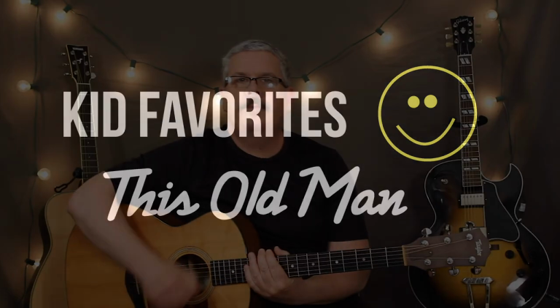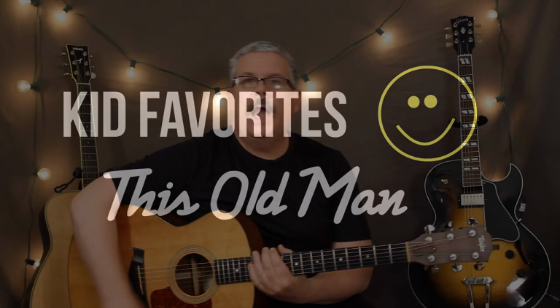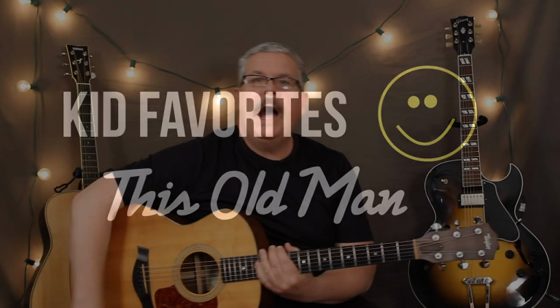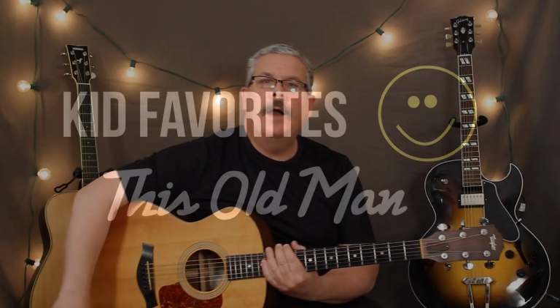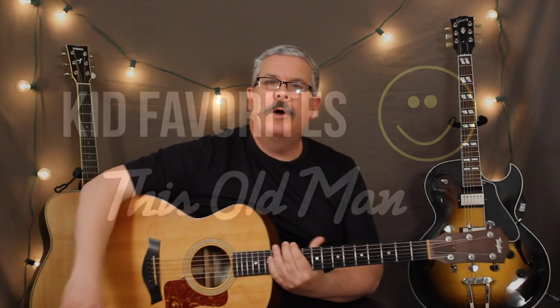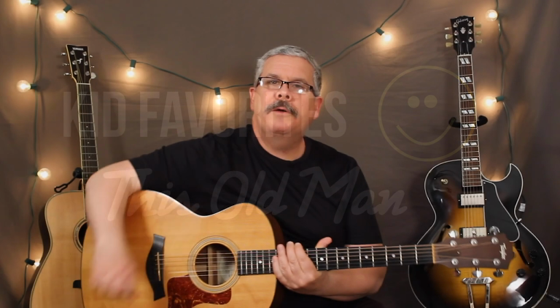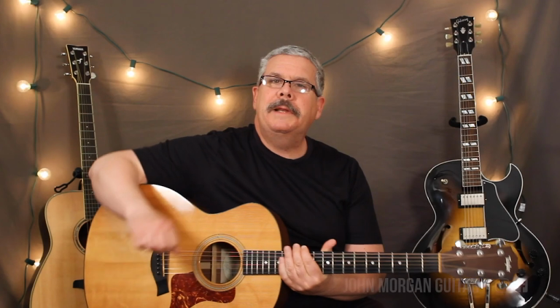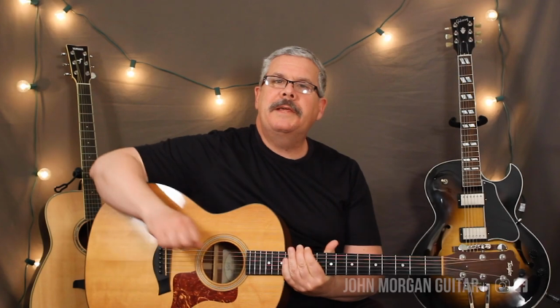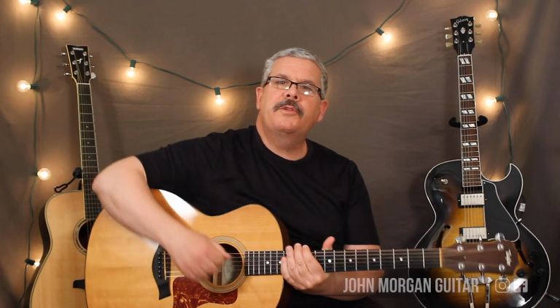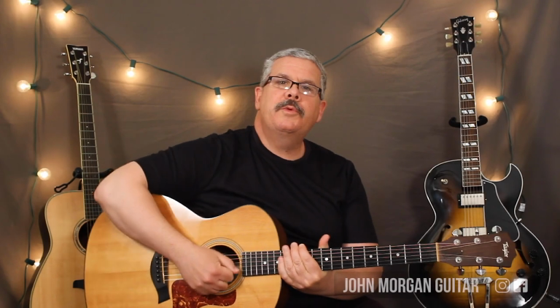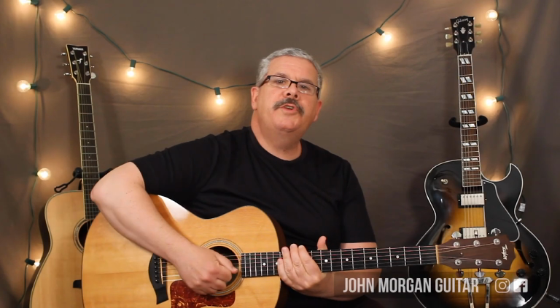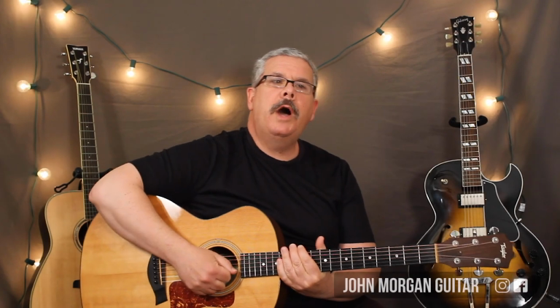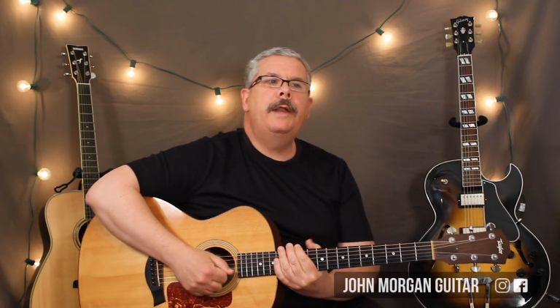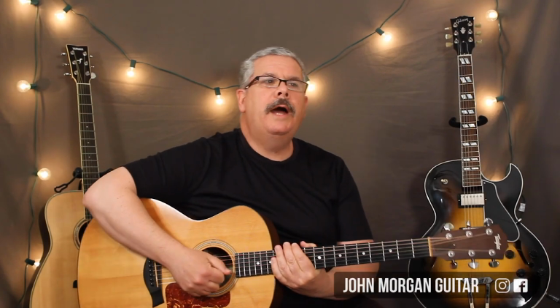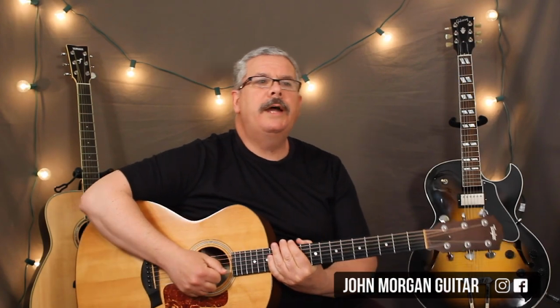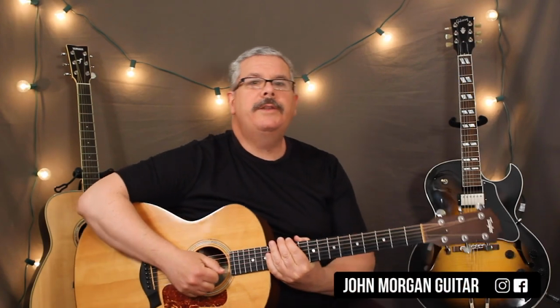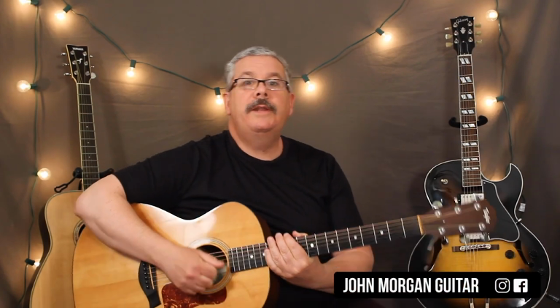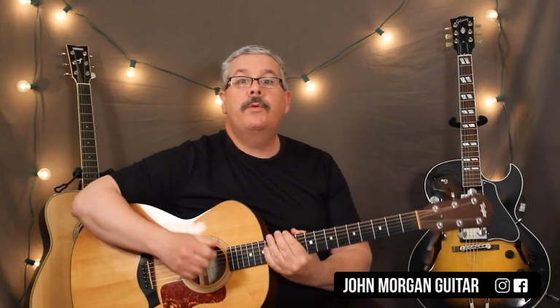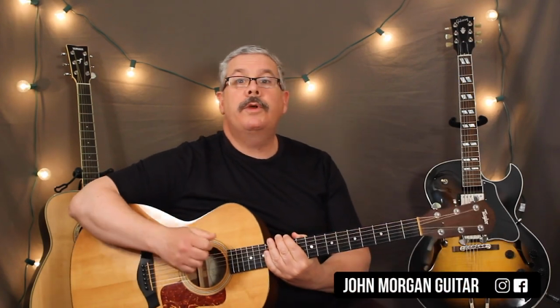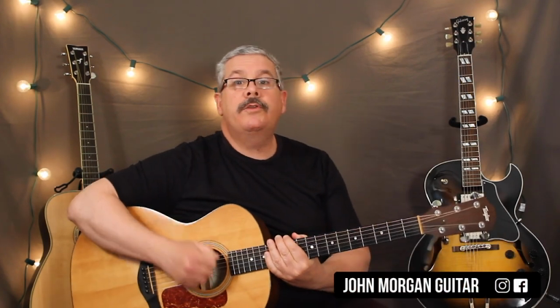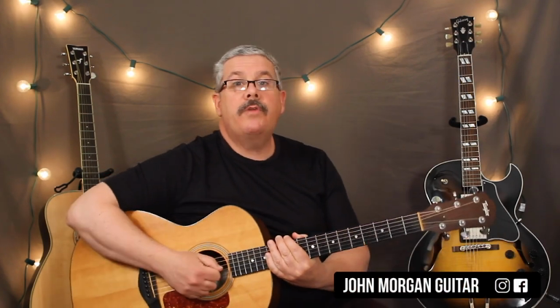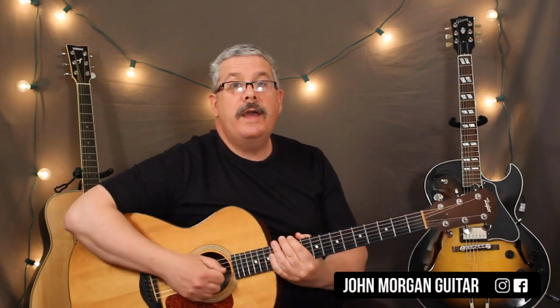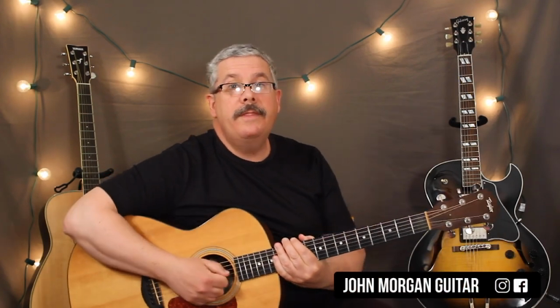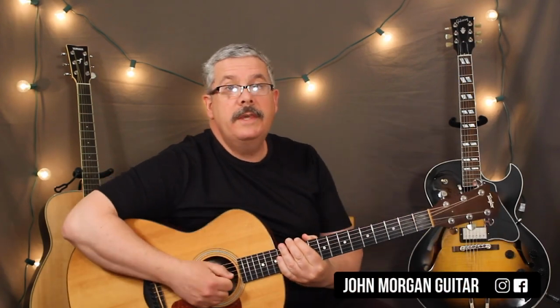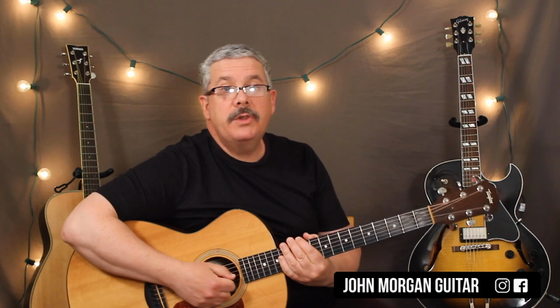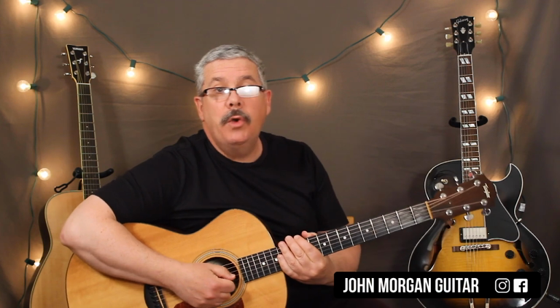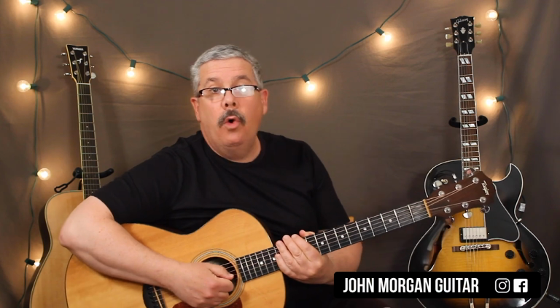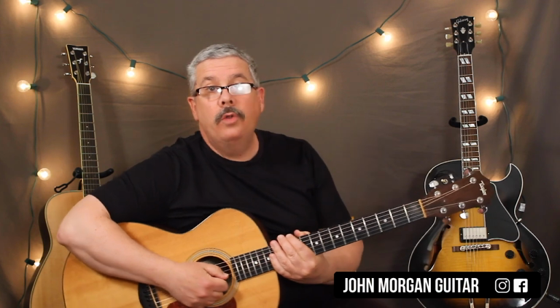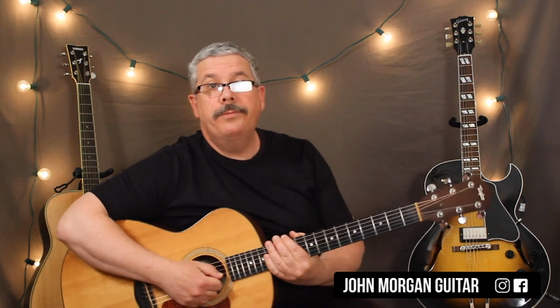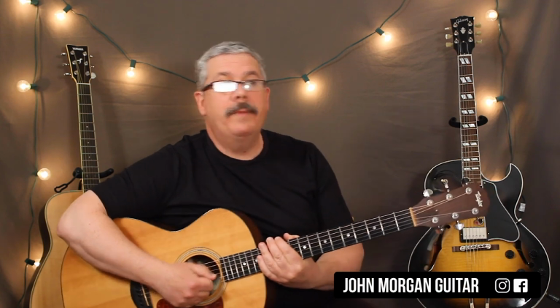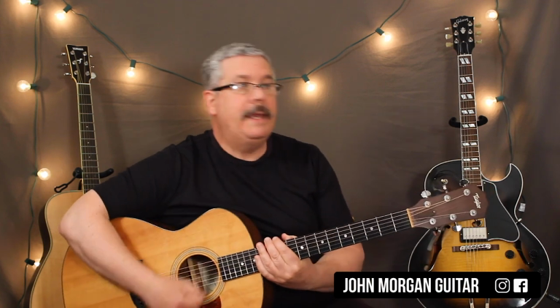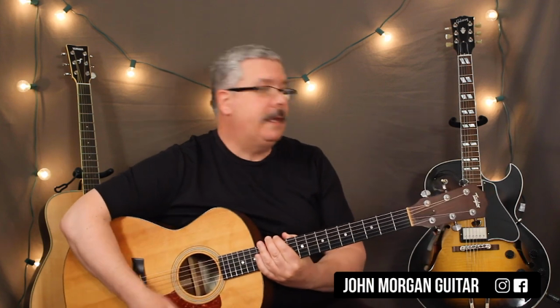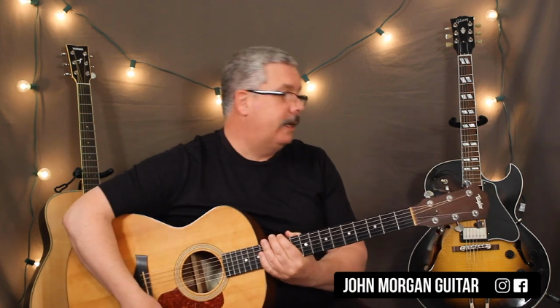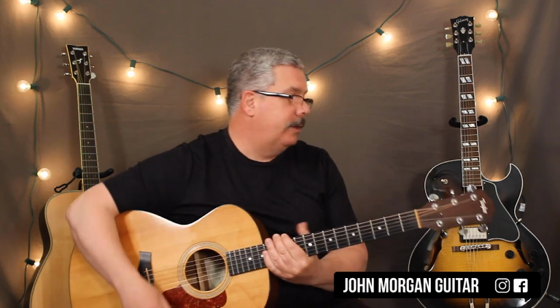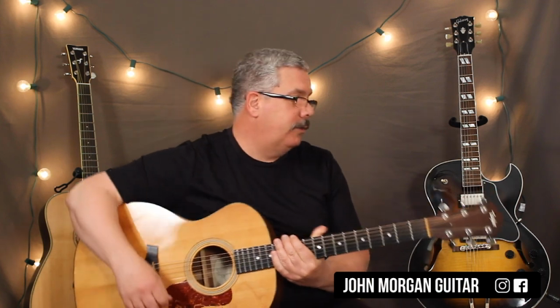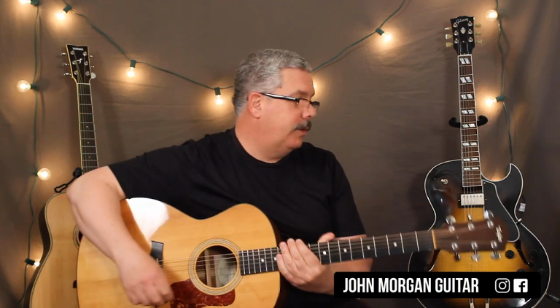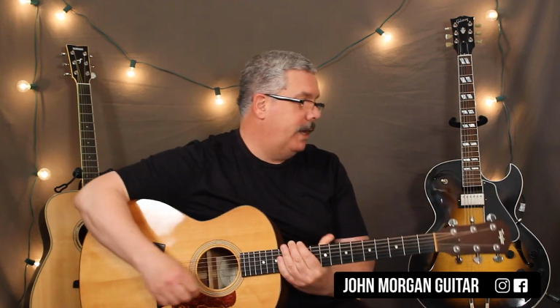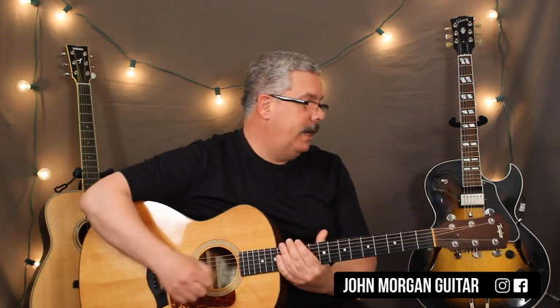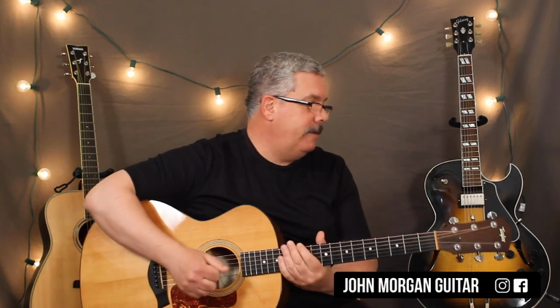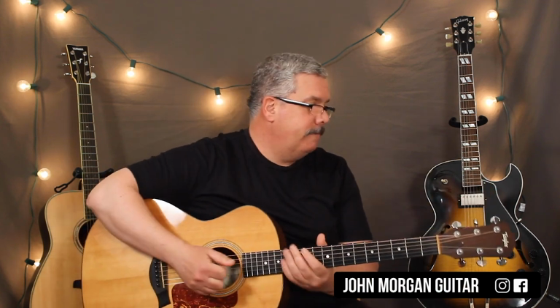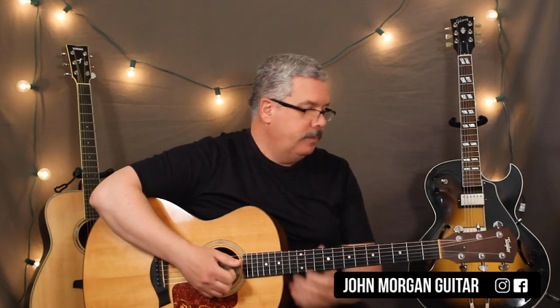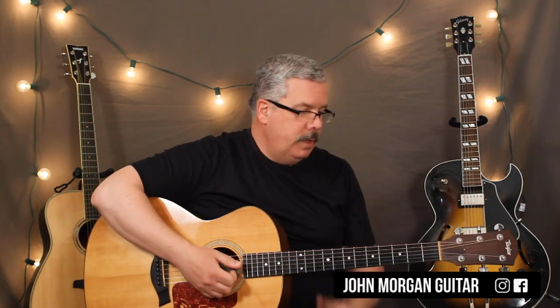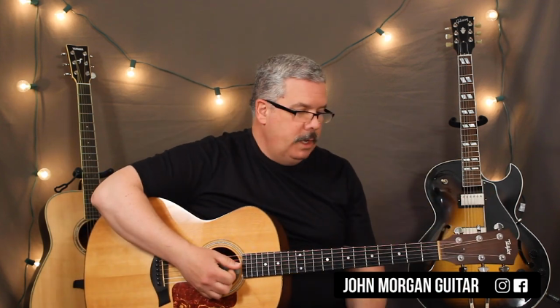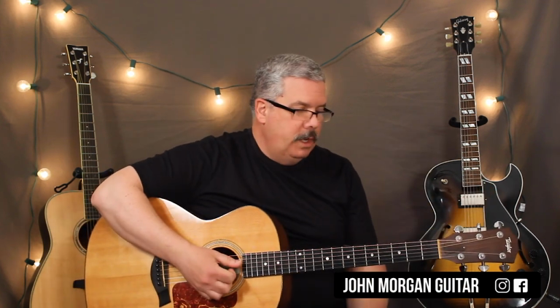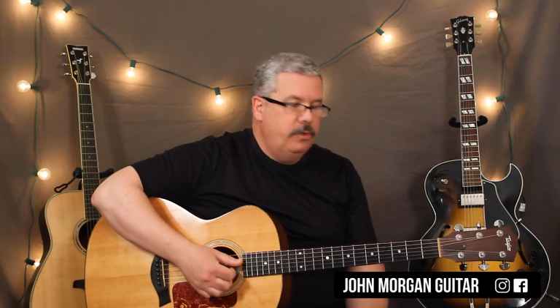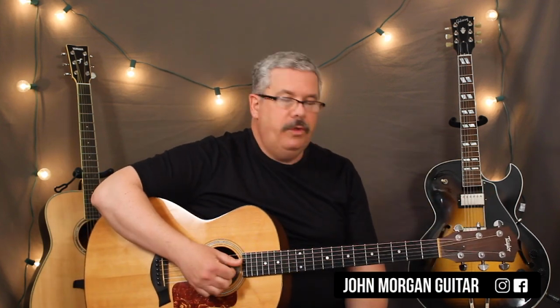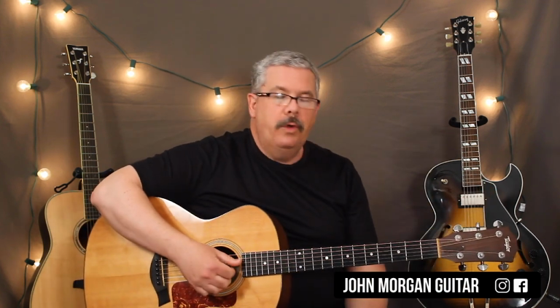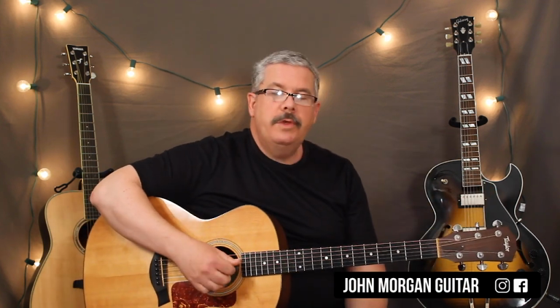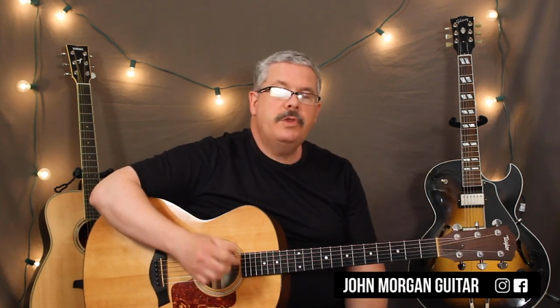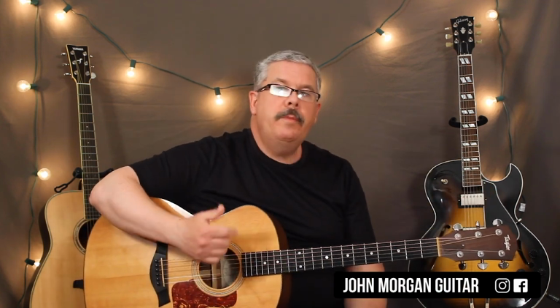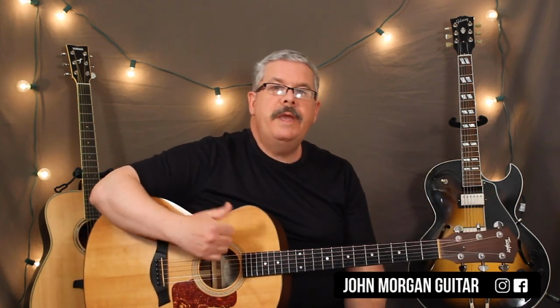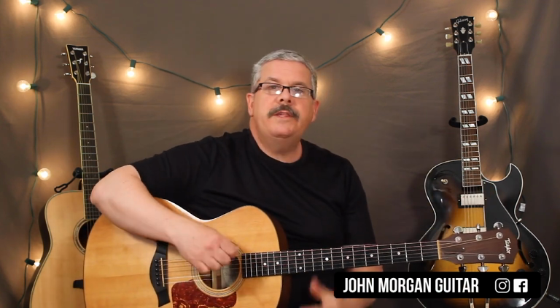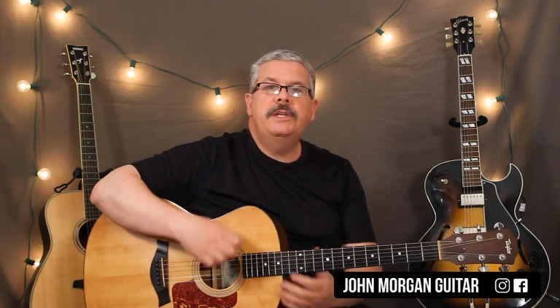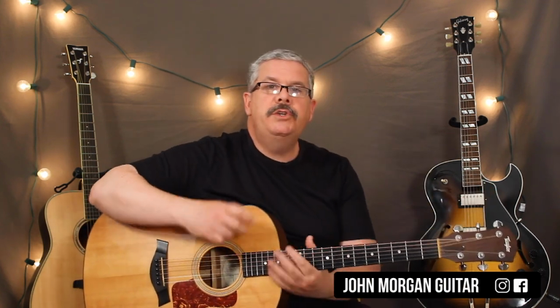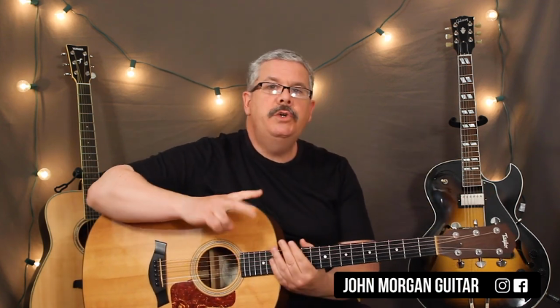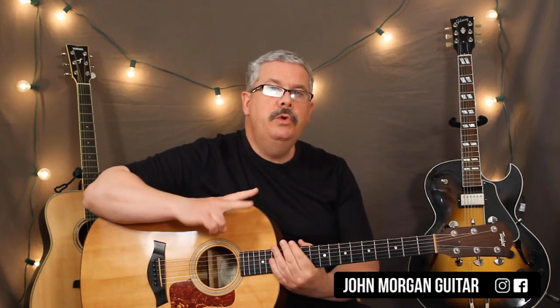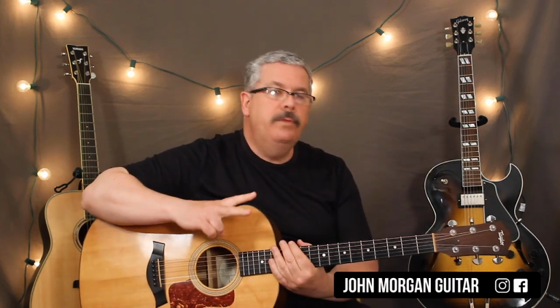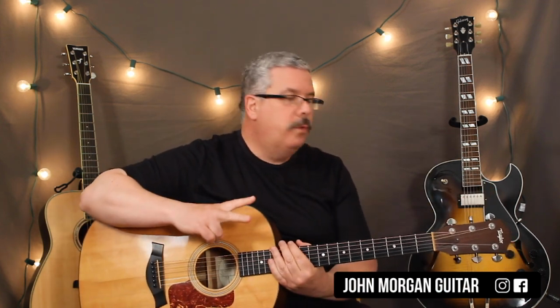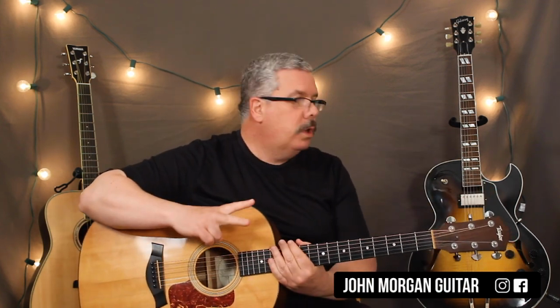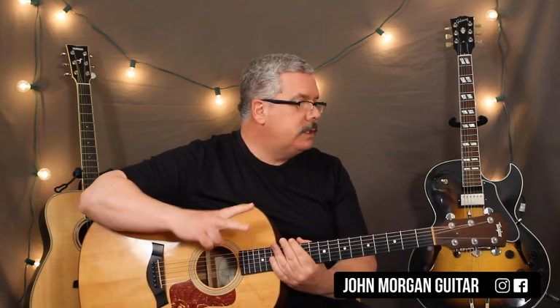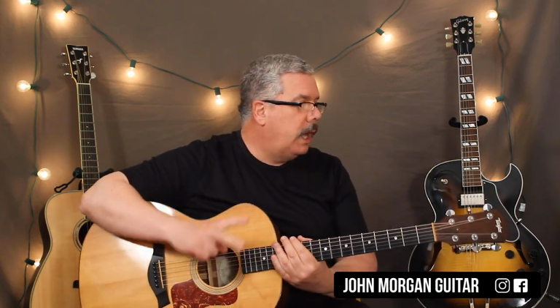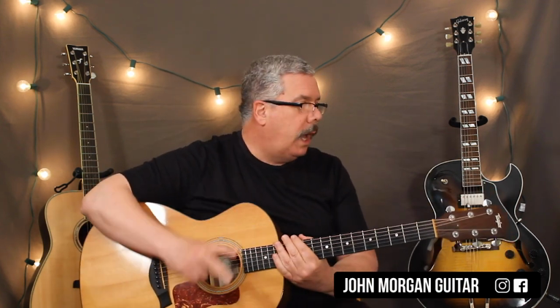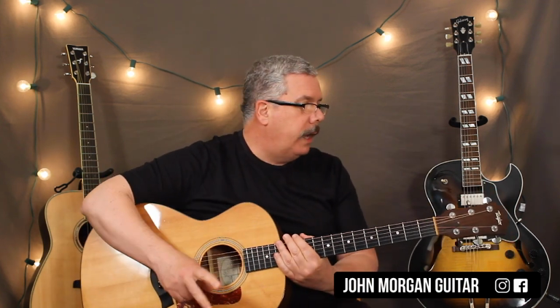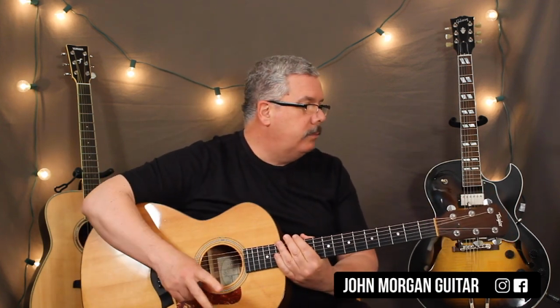Hi, welcome to Lessons with John. Today we're going to try This Old Man. This Old Man is in 2-4 time.